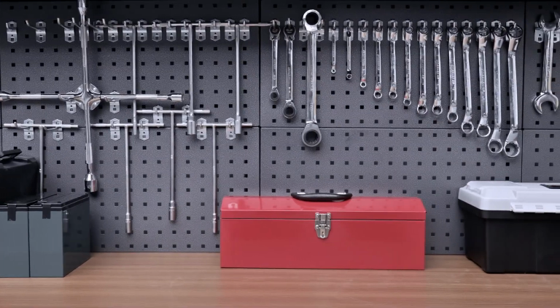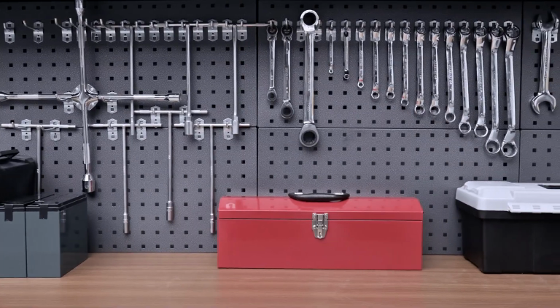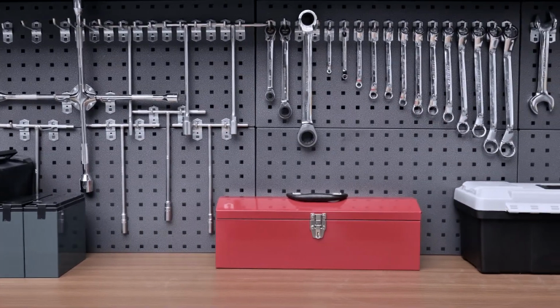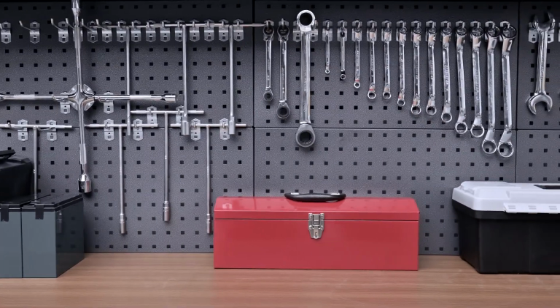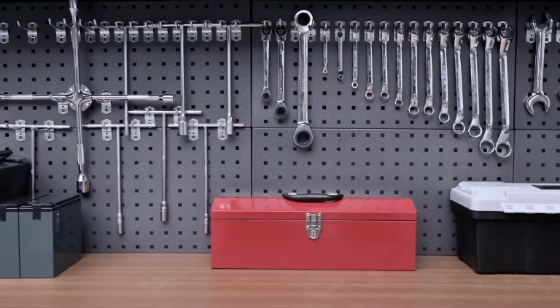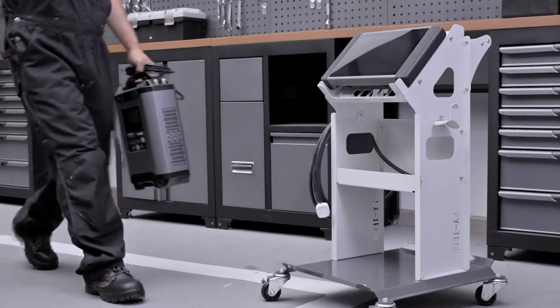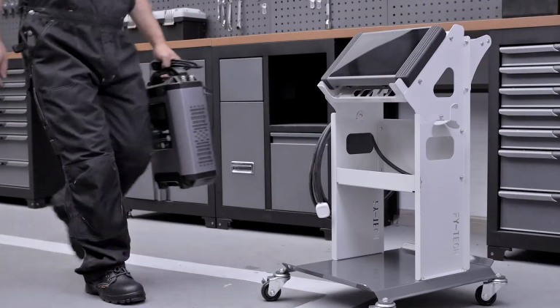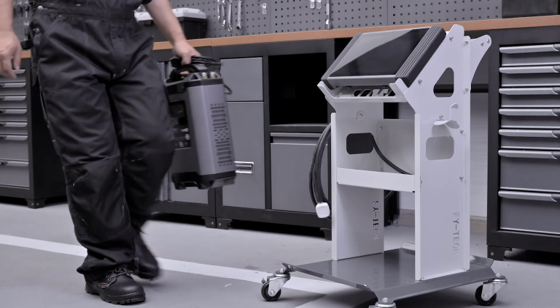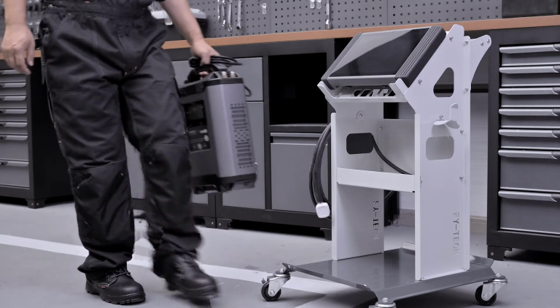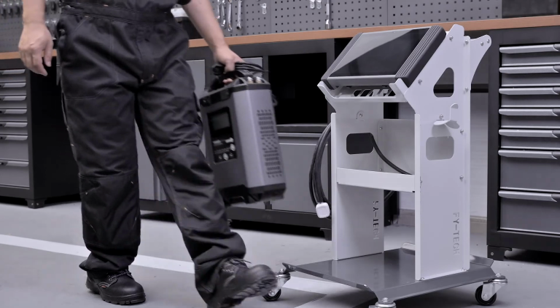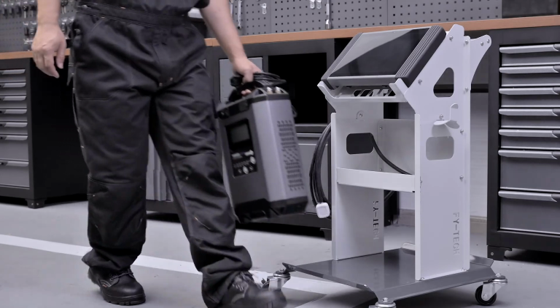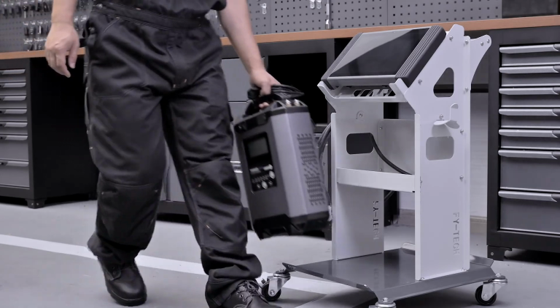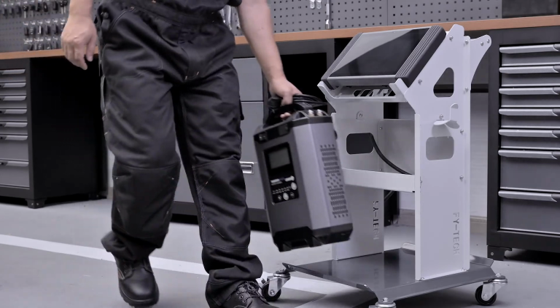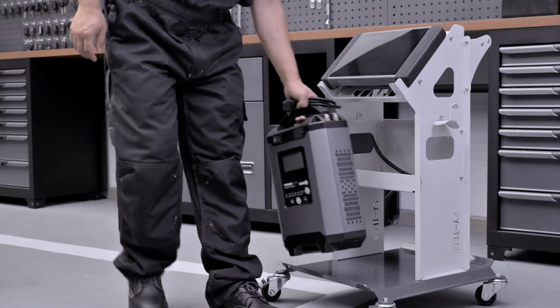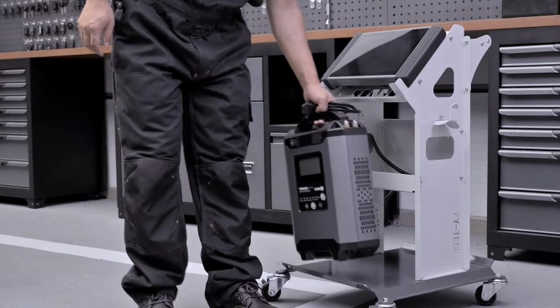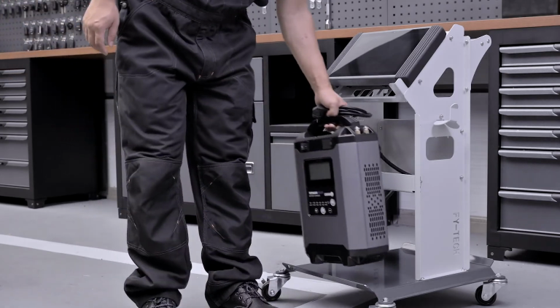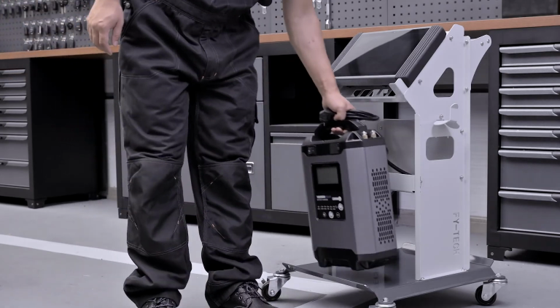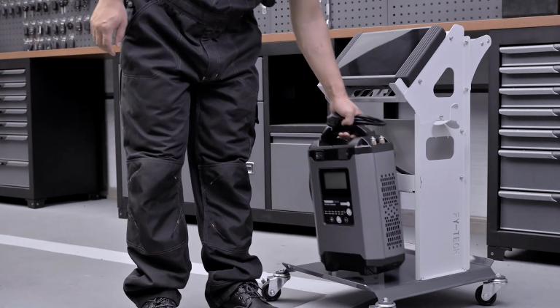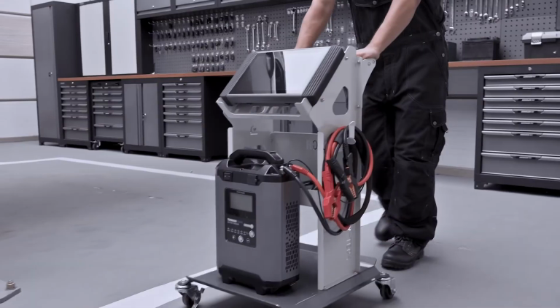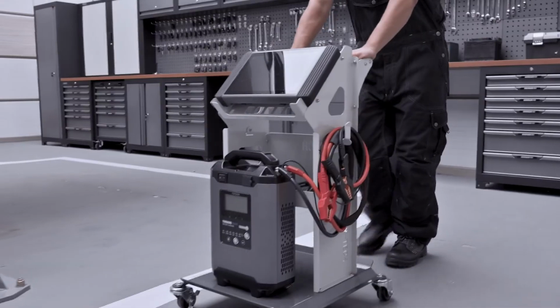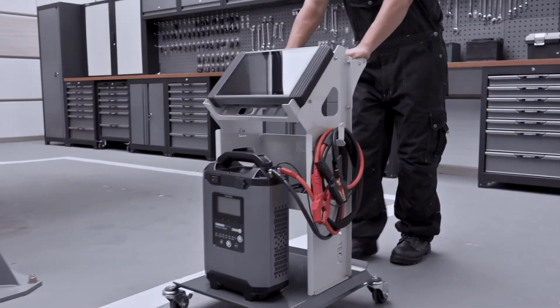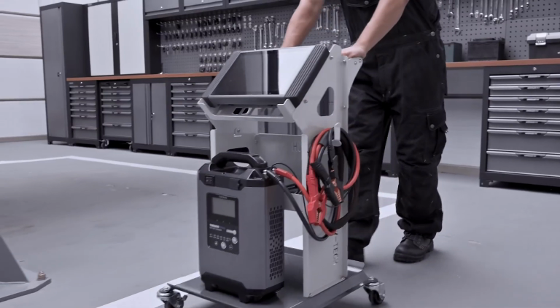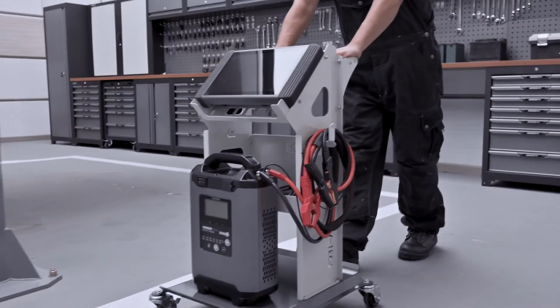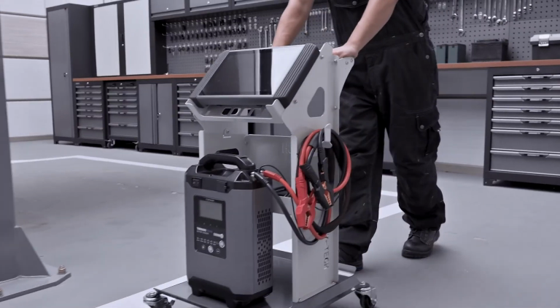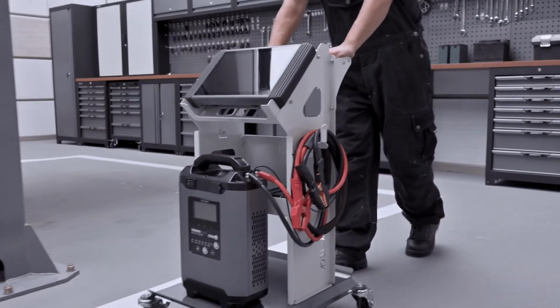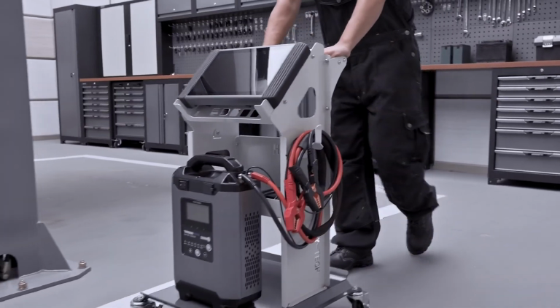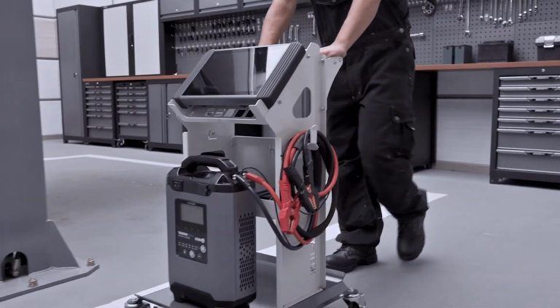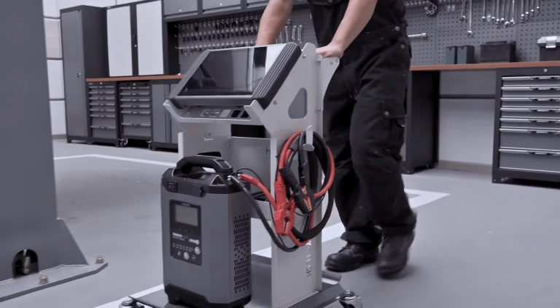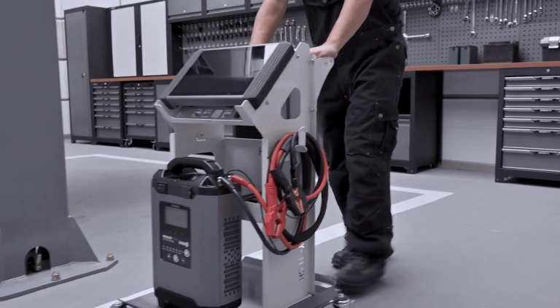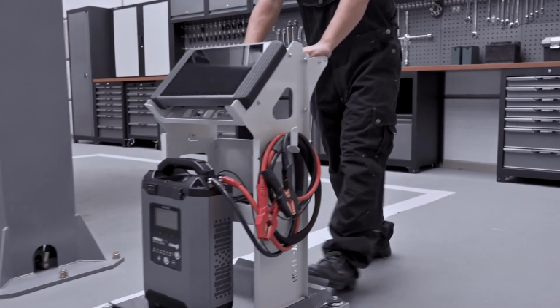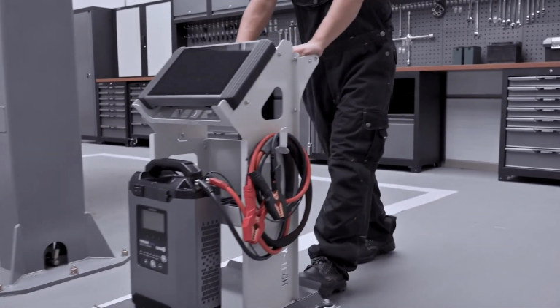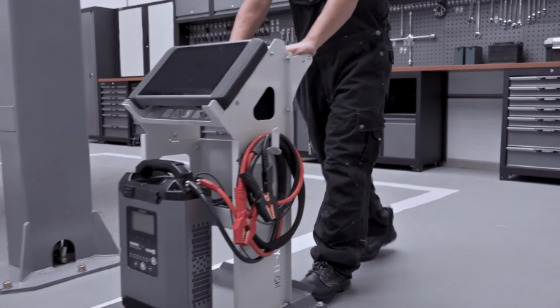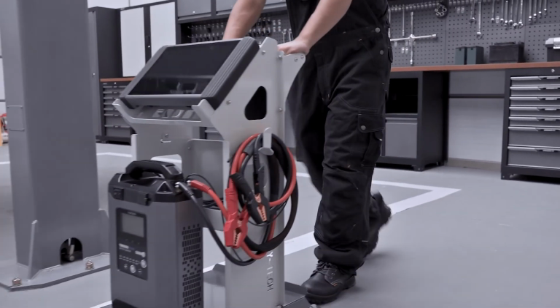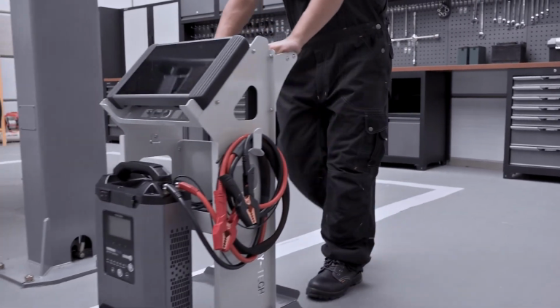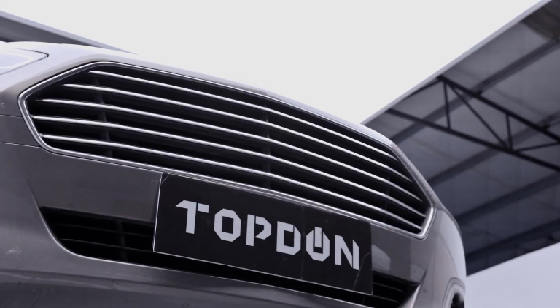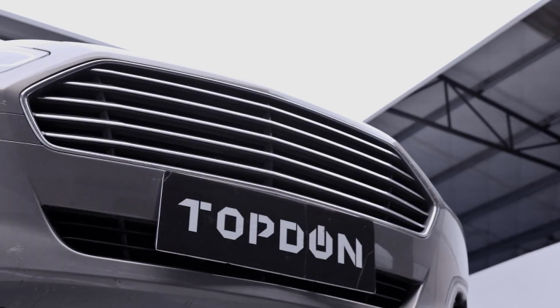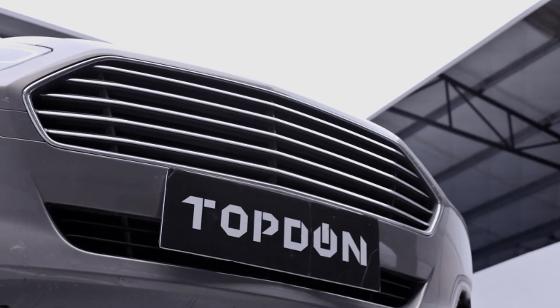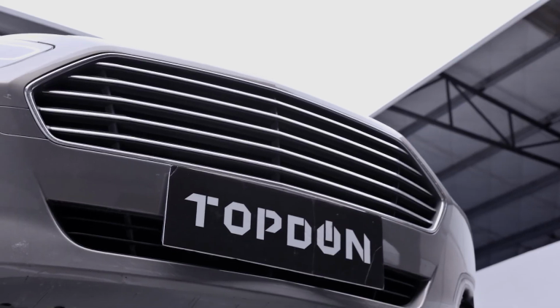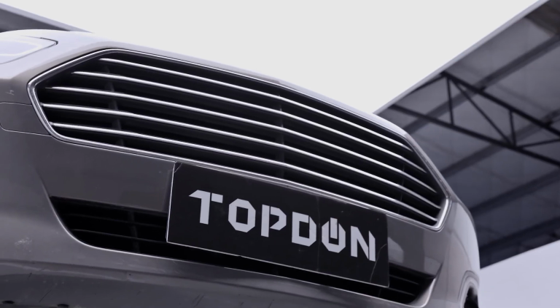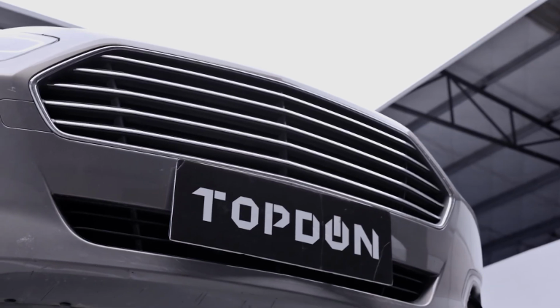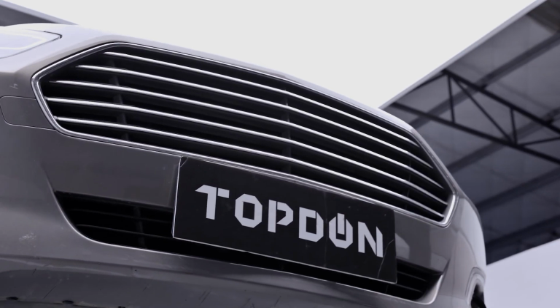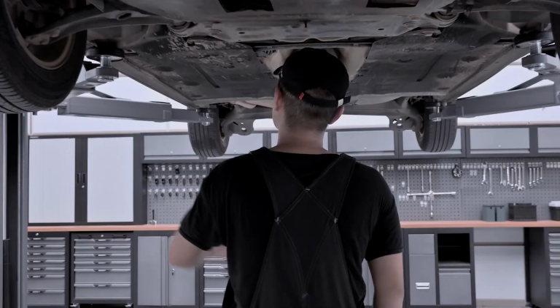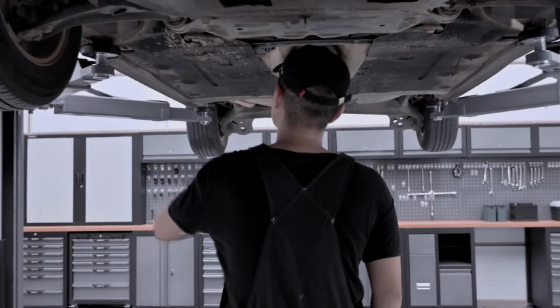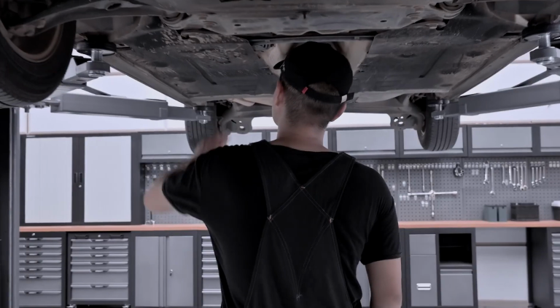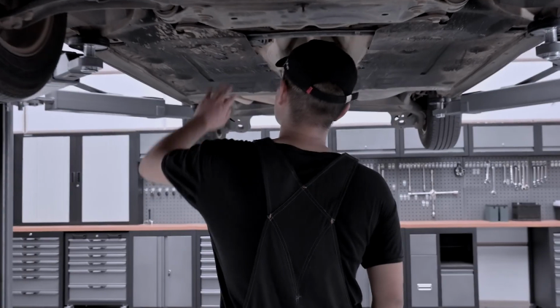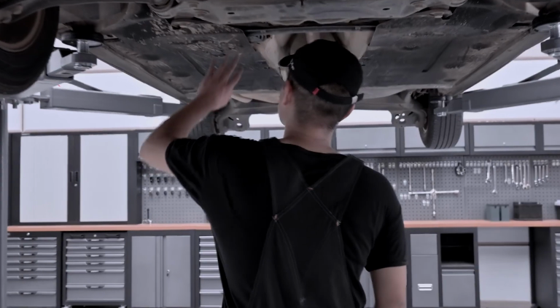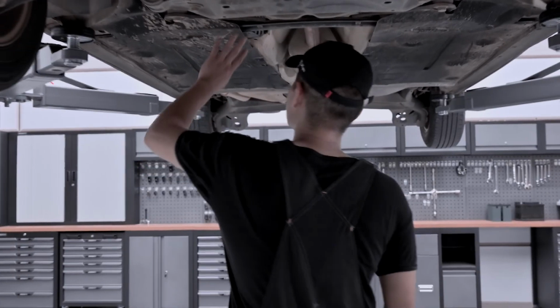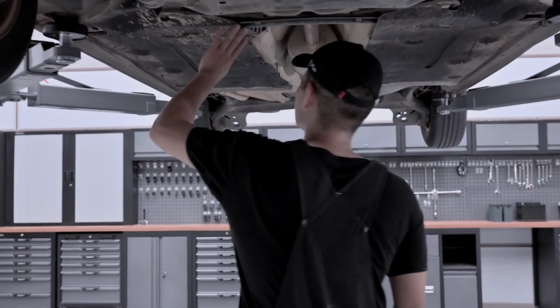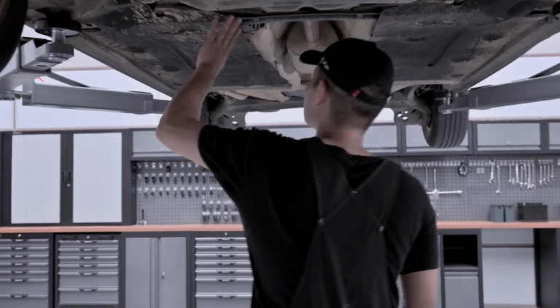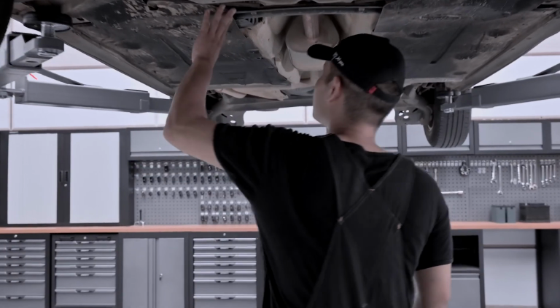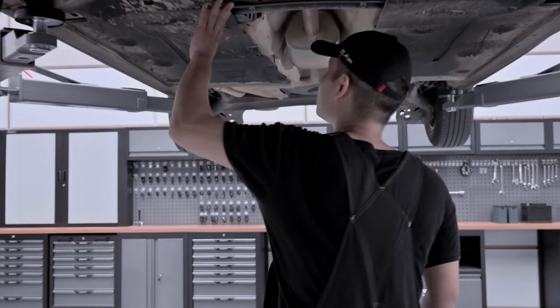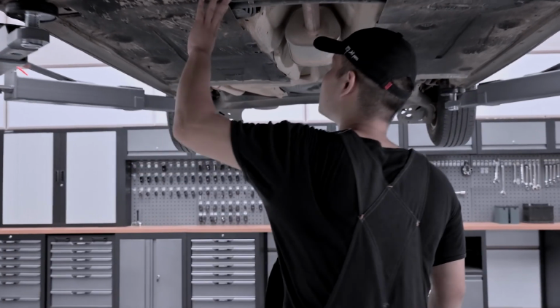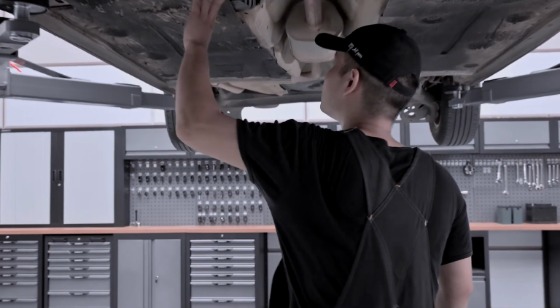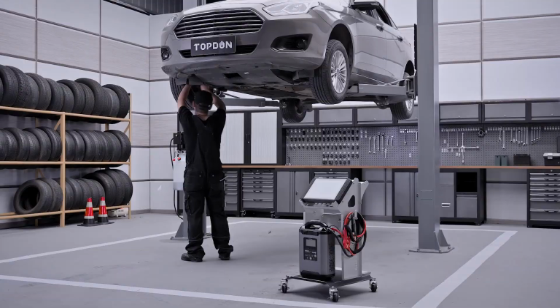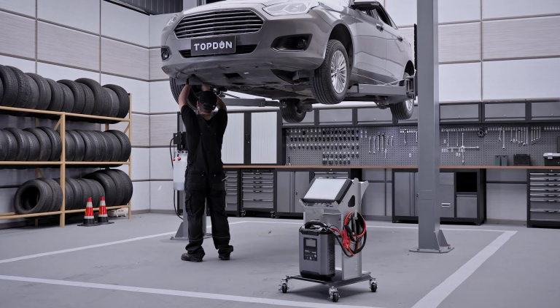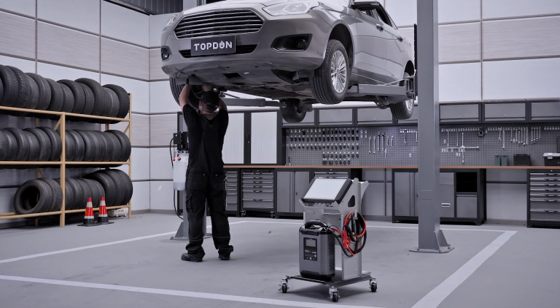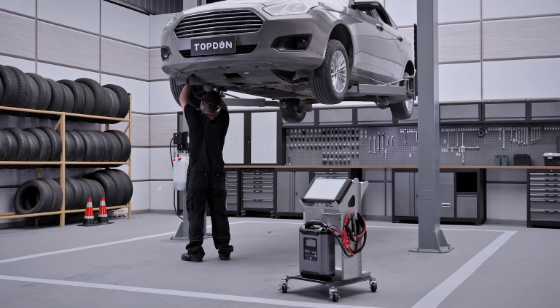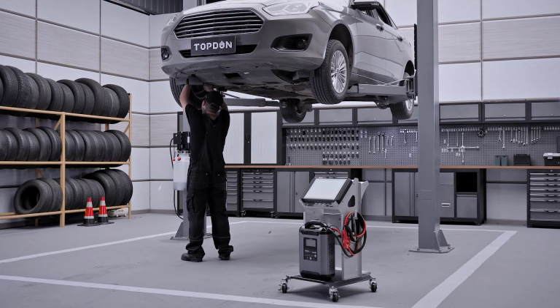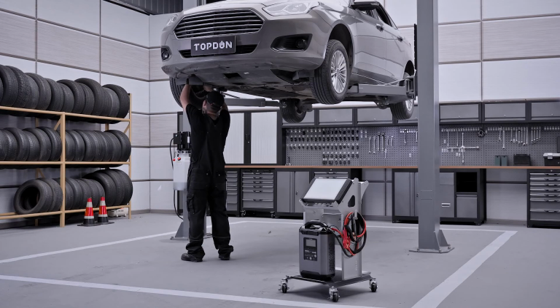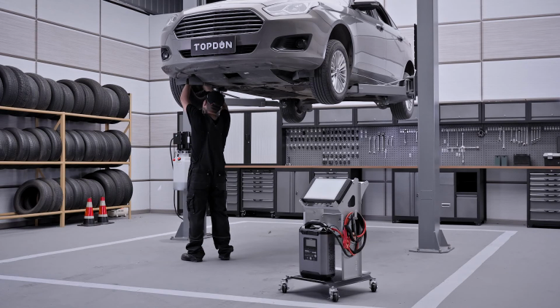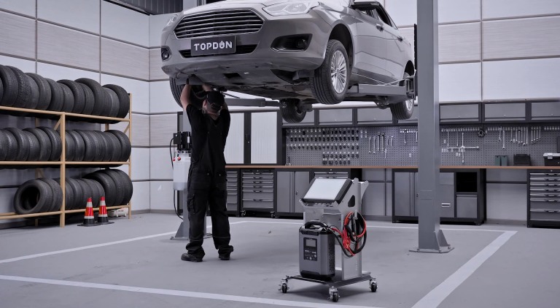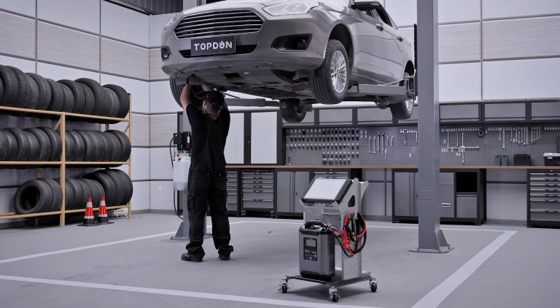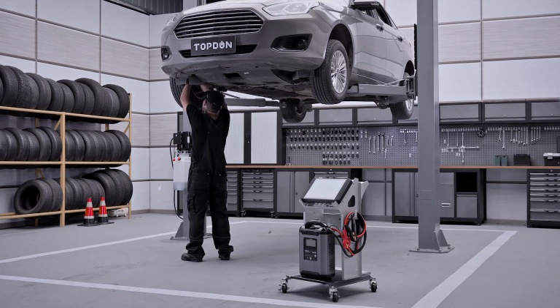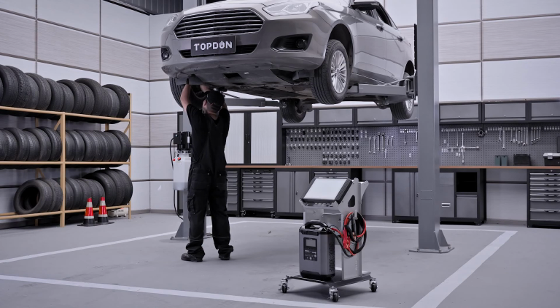Meet the Tornado 90,000, your battery's bodyguard. Have a higher standard for your power supply.